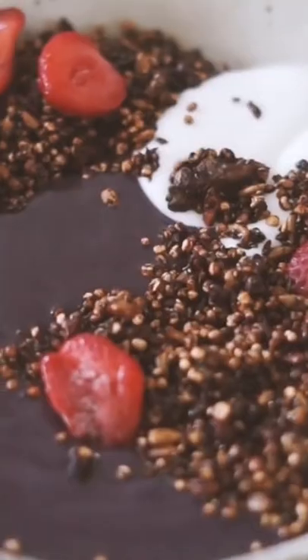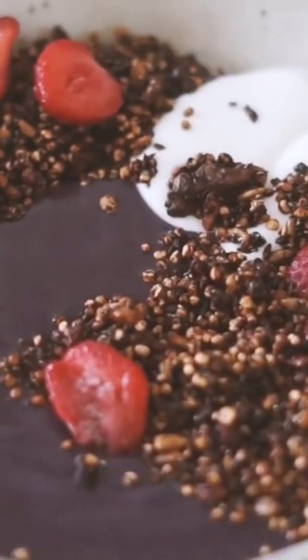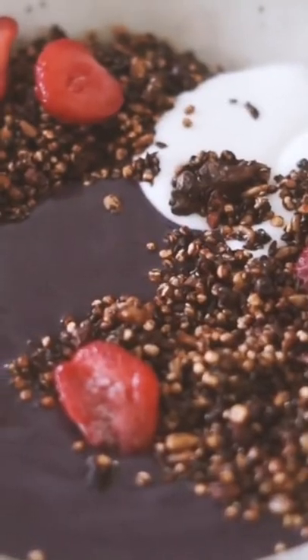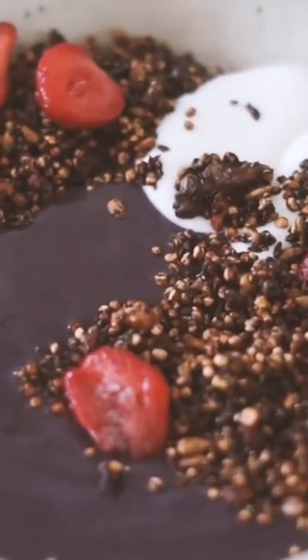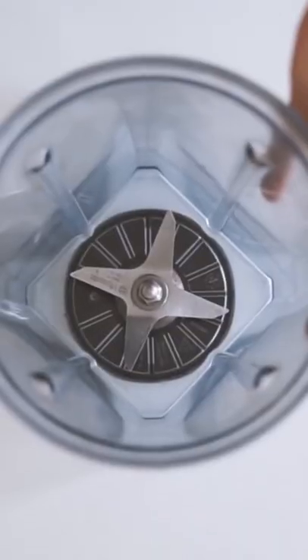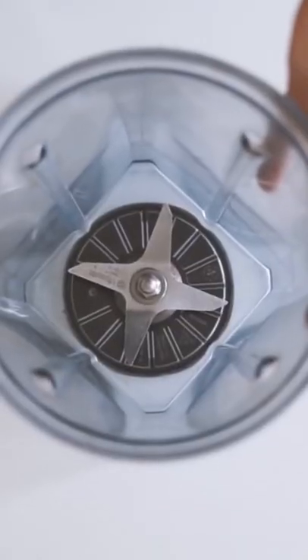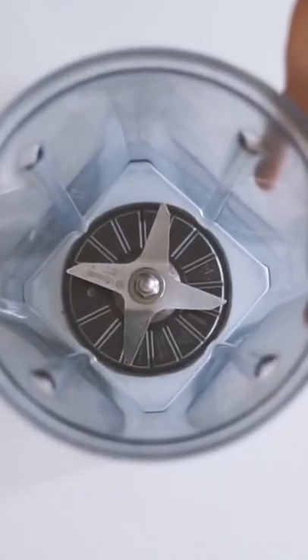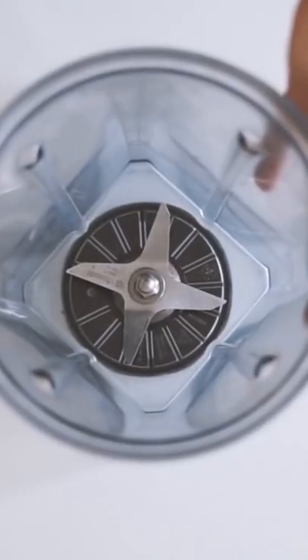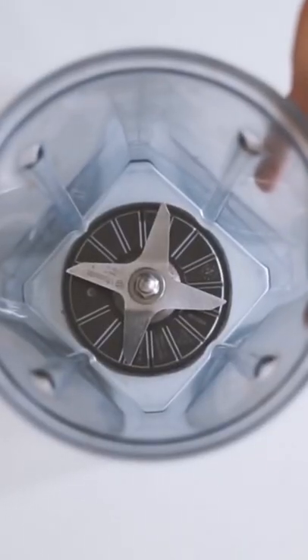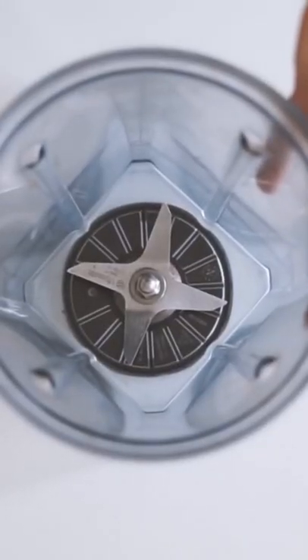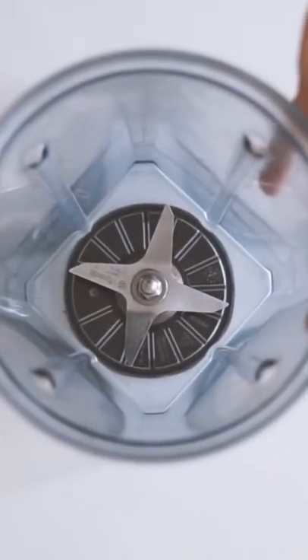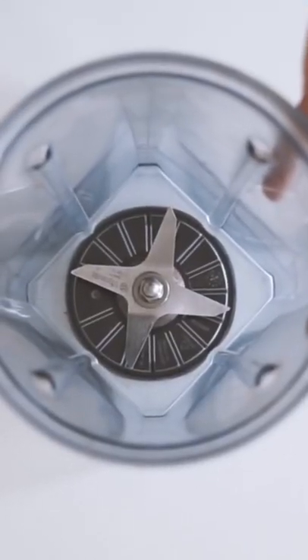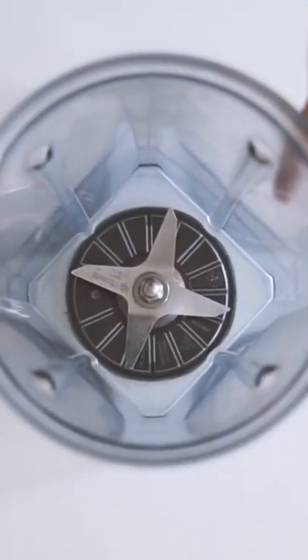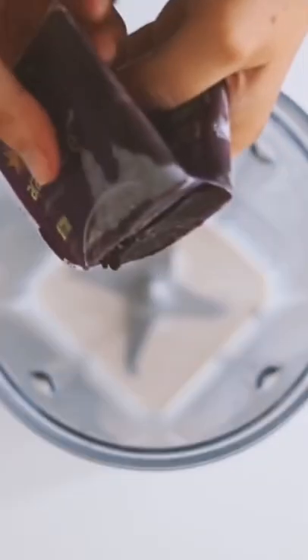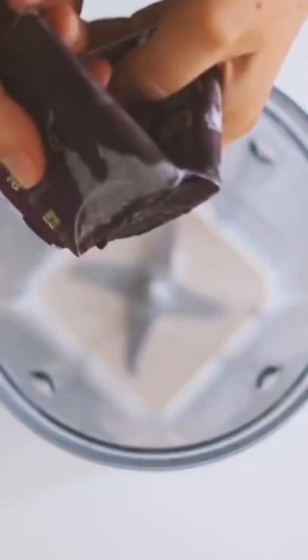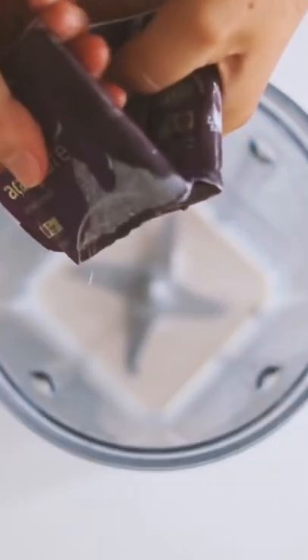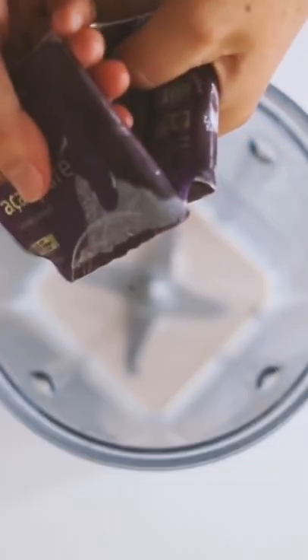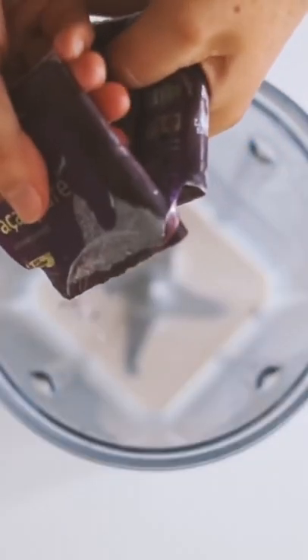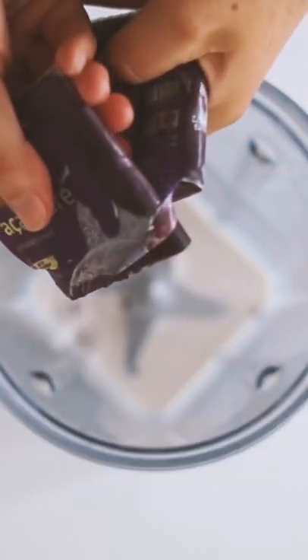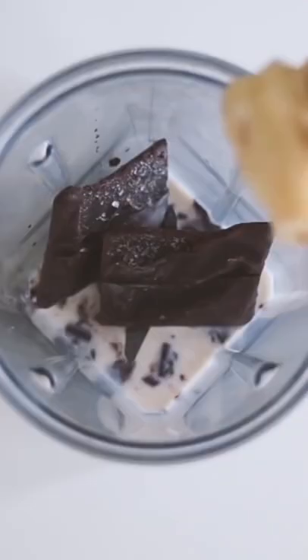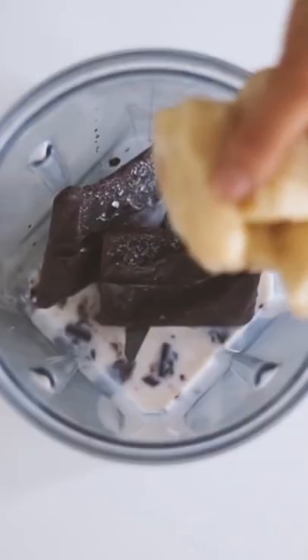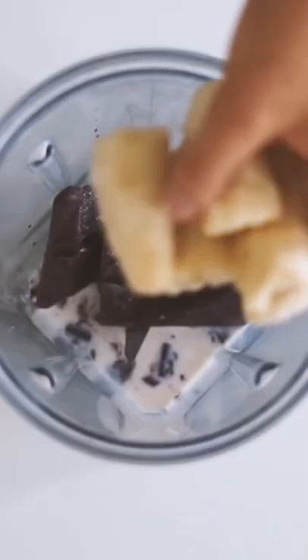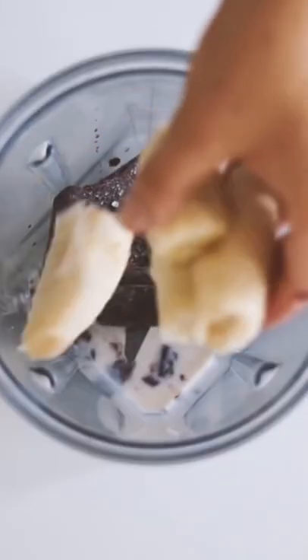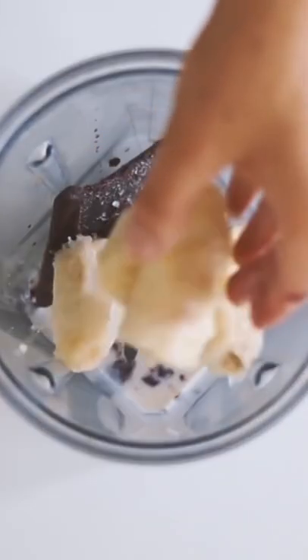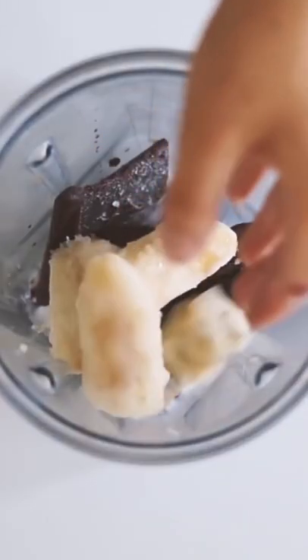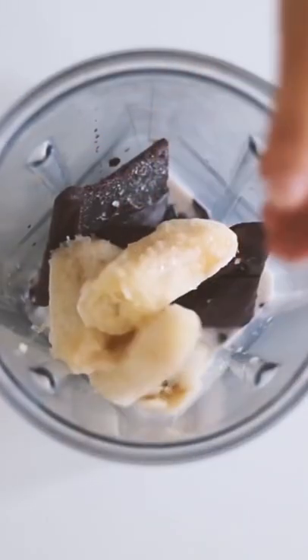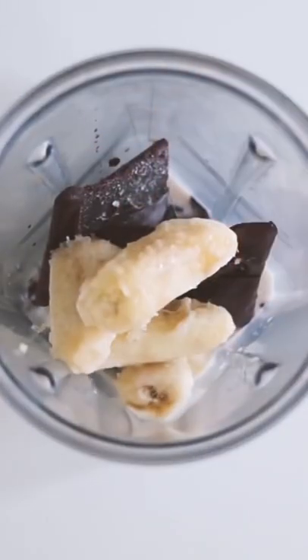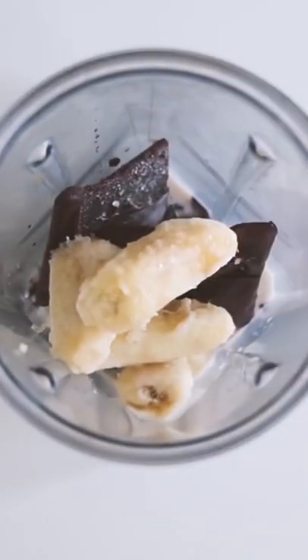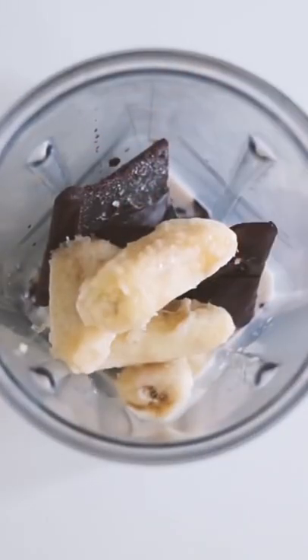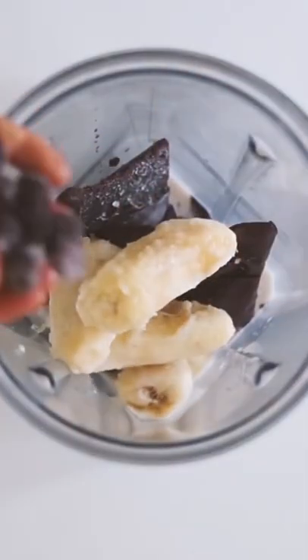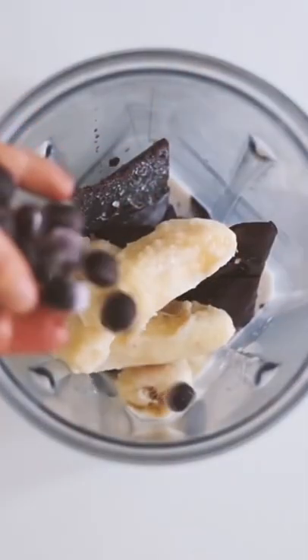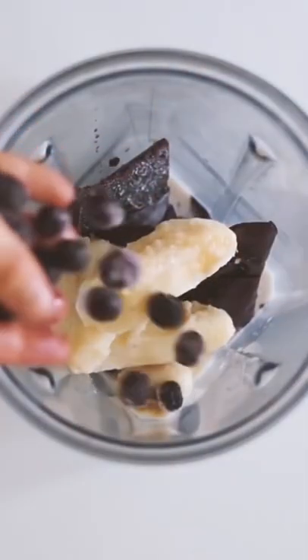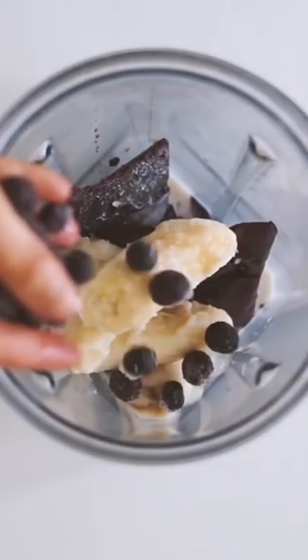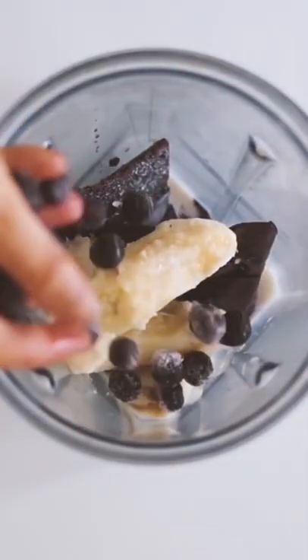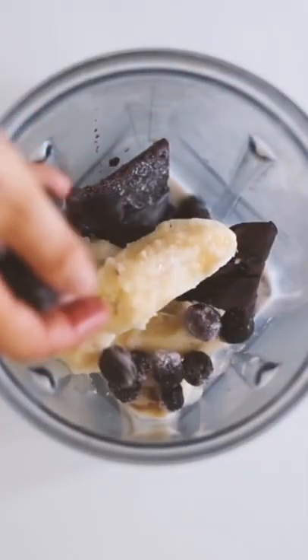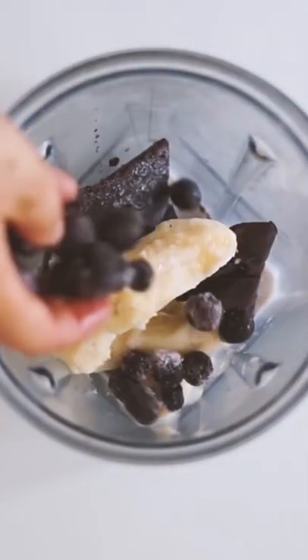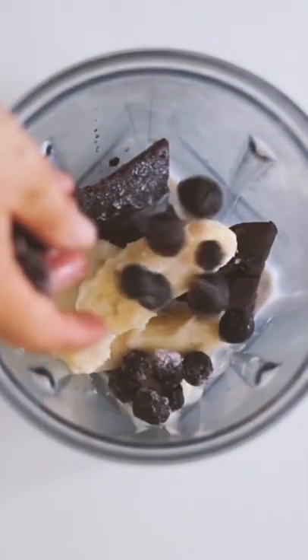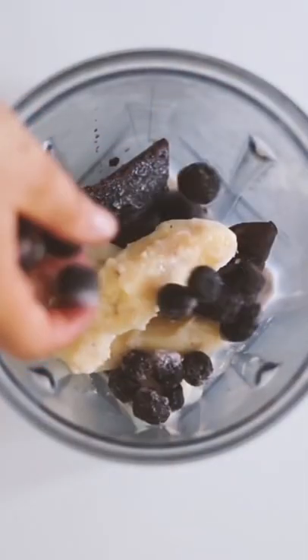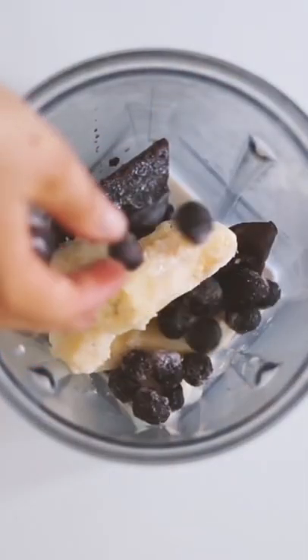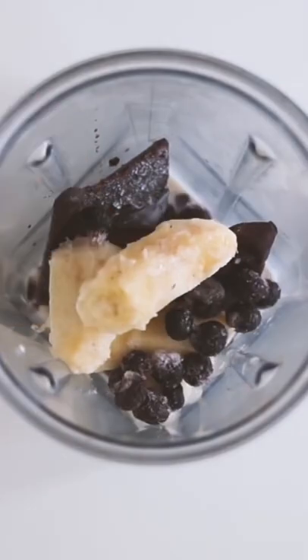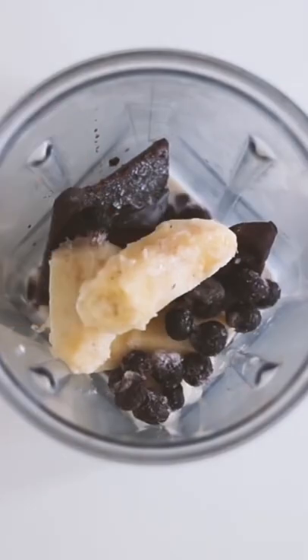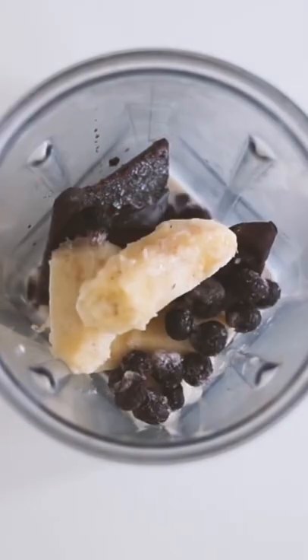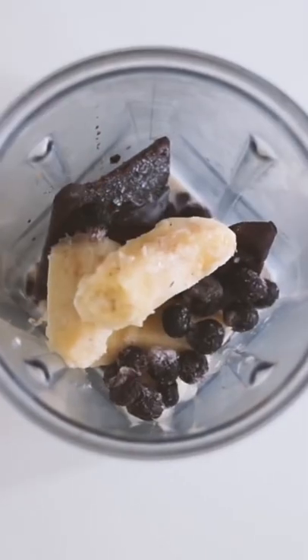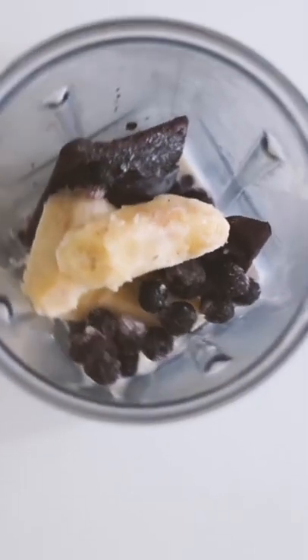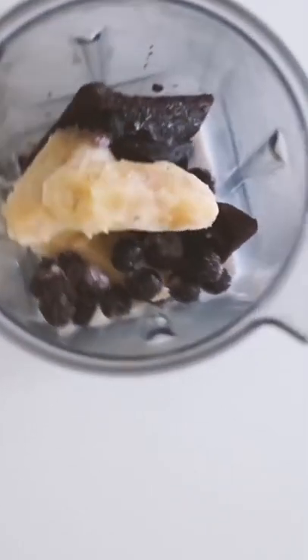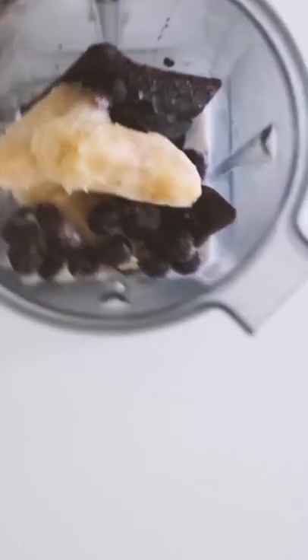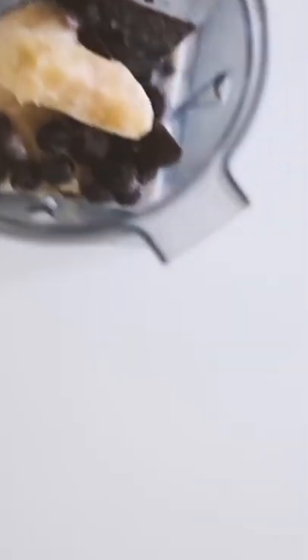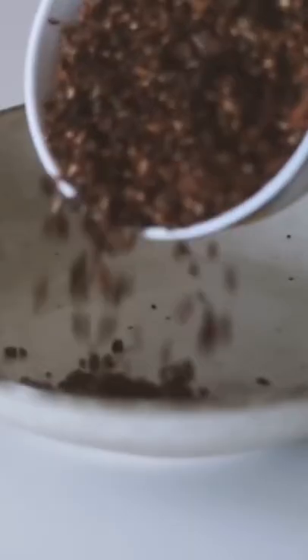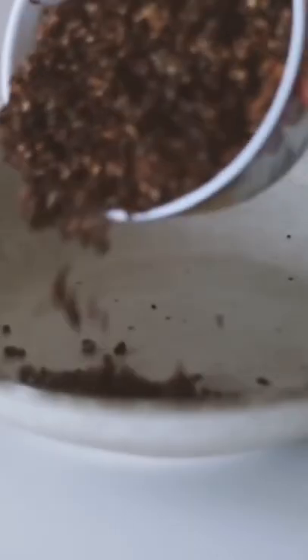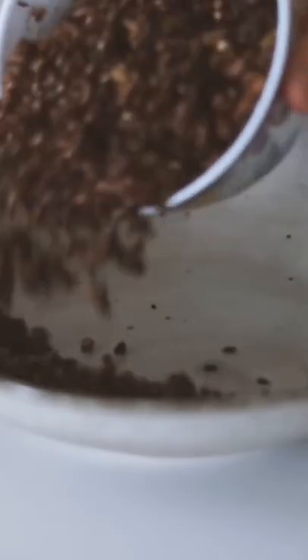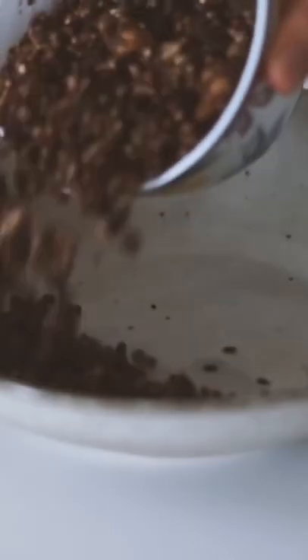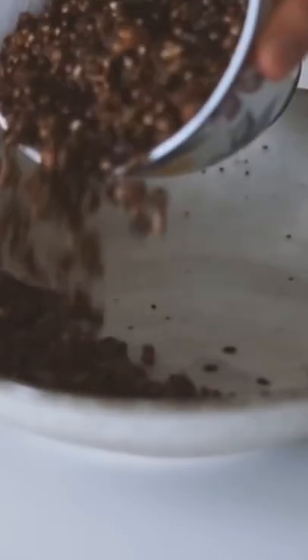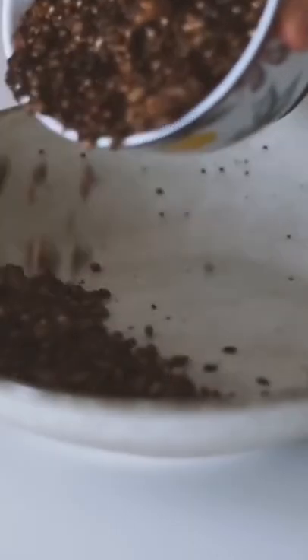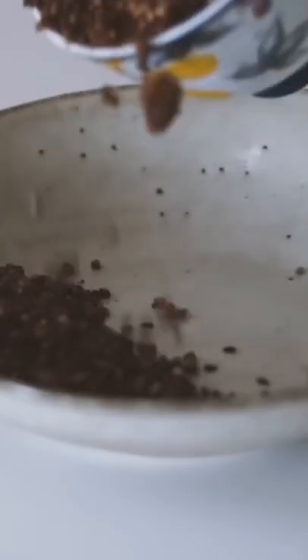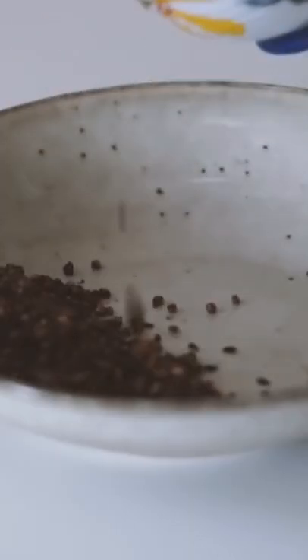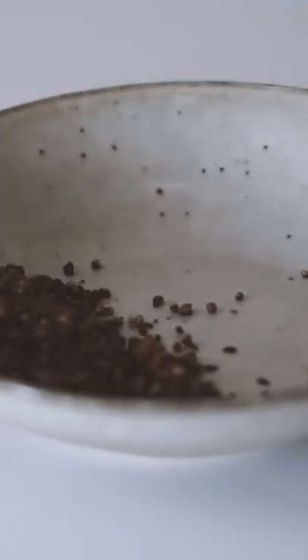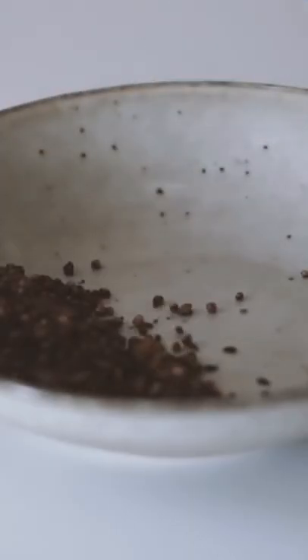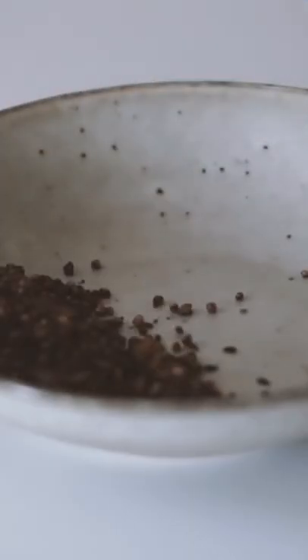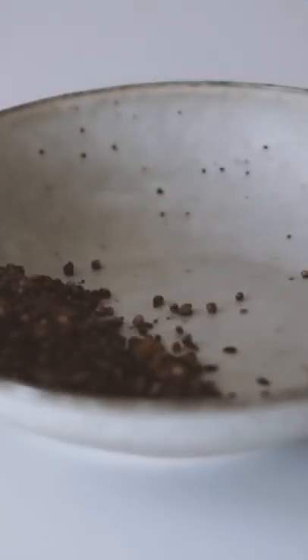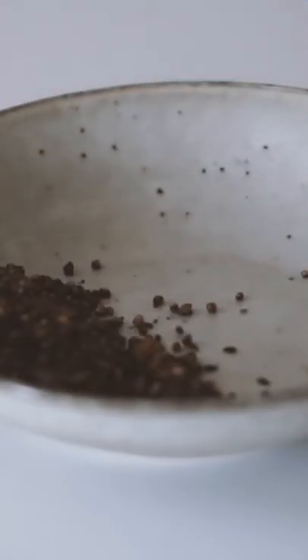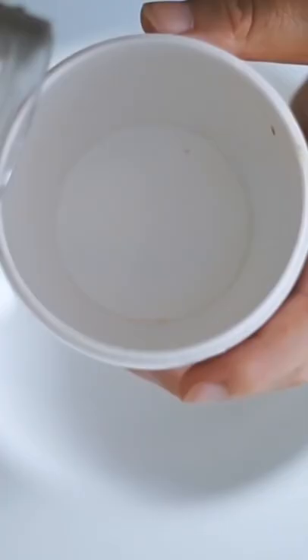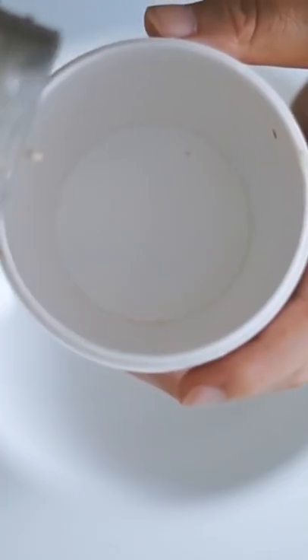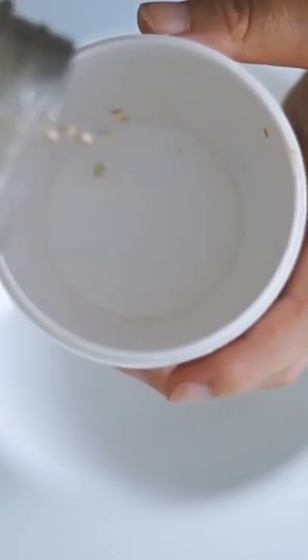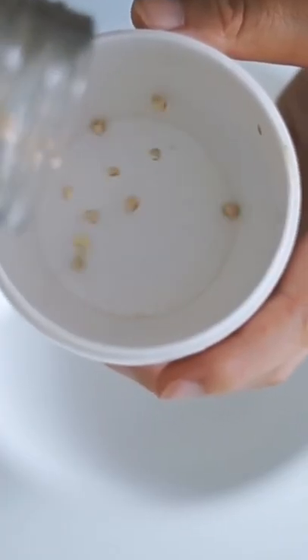So here I made an acai bowl with frozen acai, frozen bananas, frozen blueberries and soy milk and blended that together.